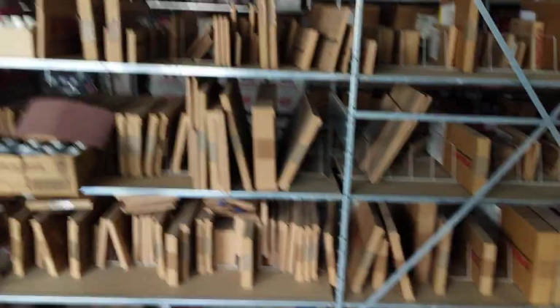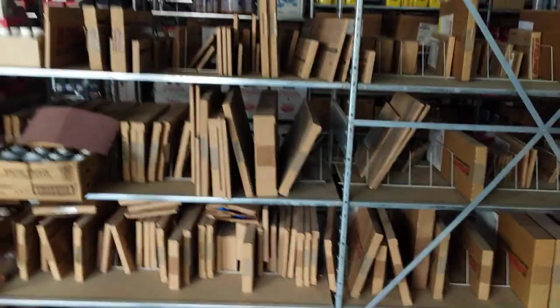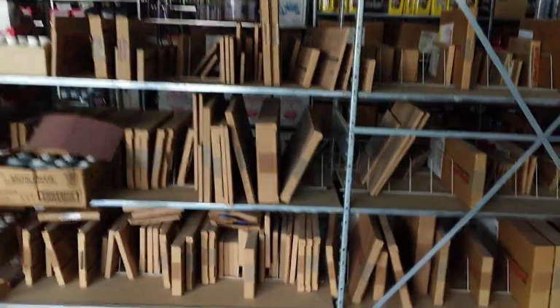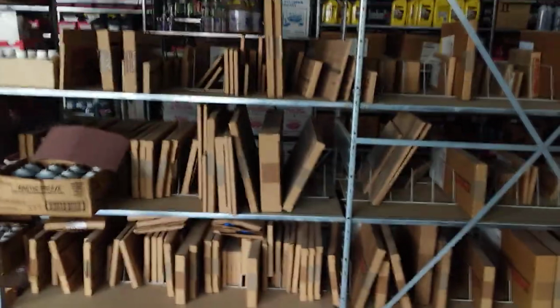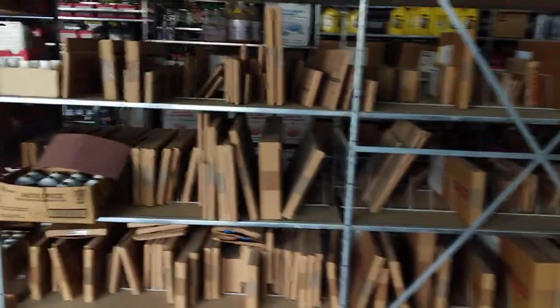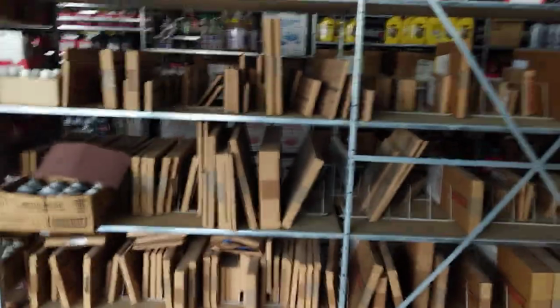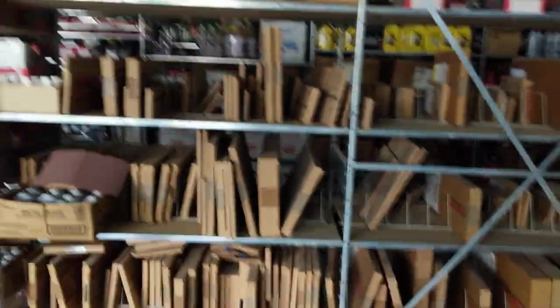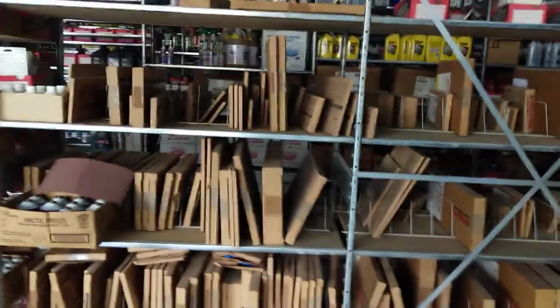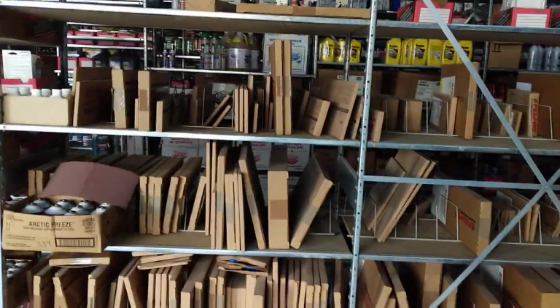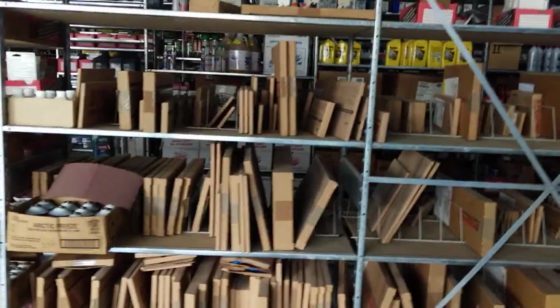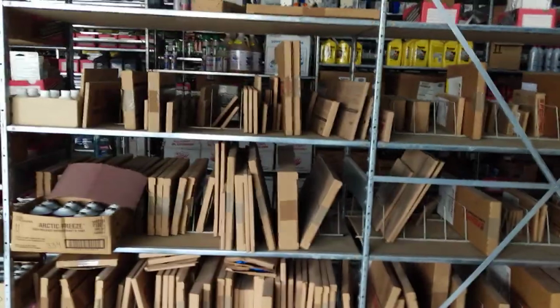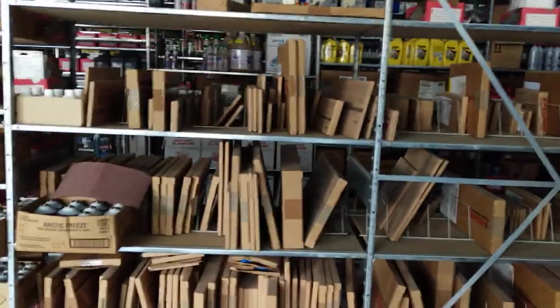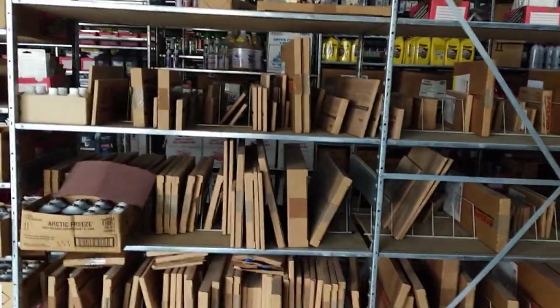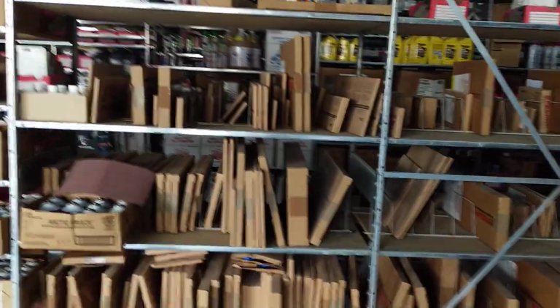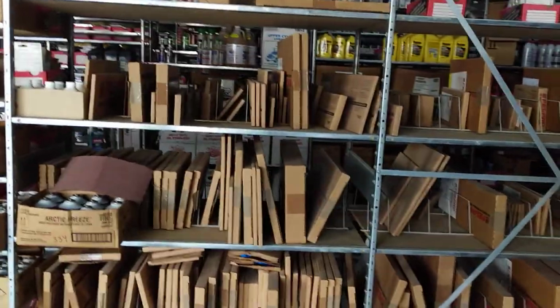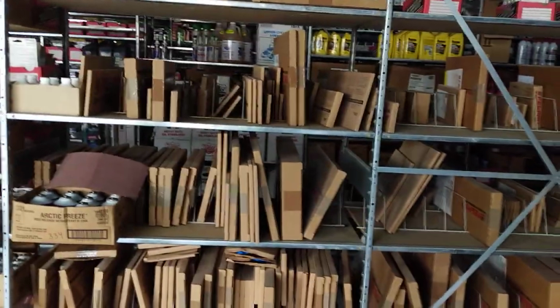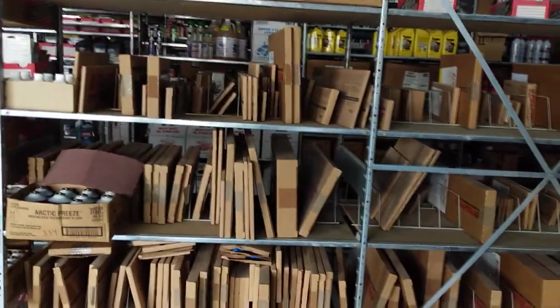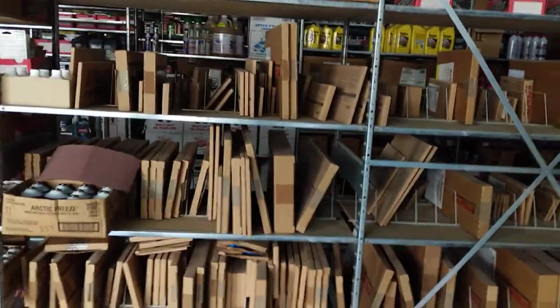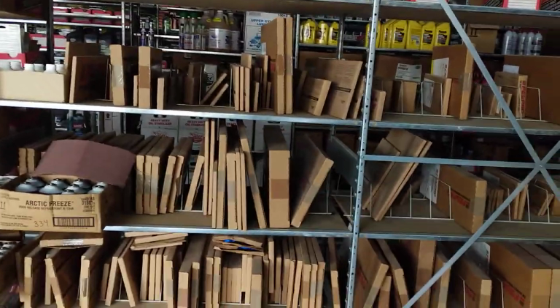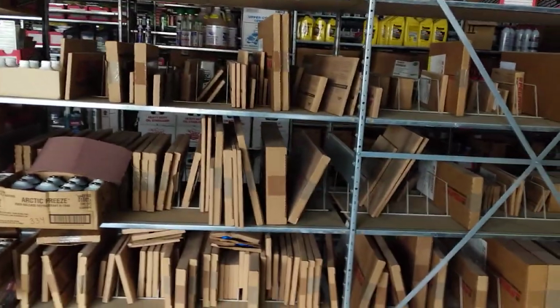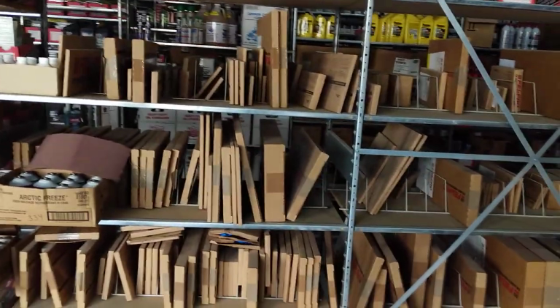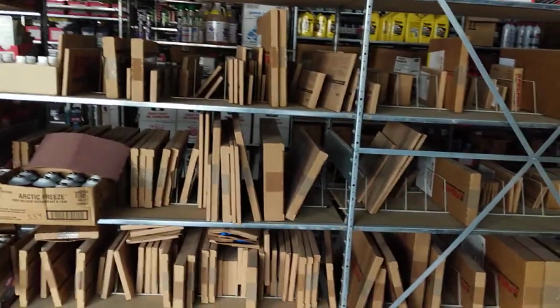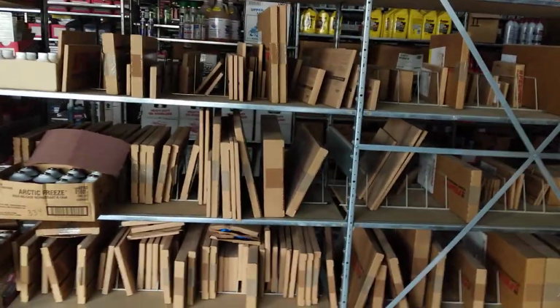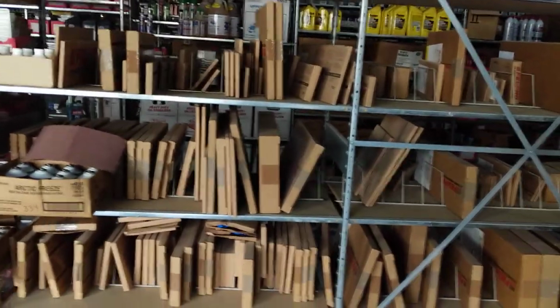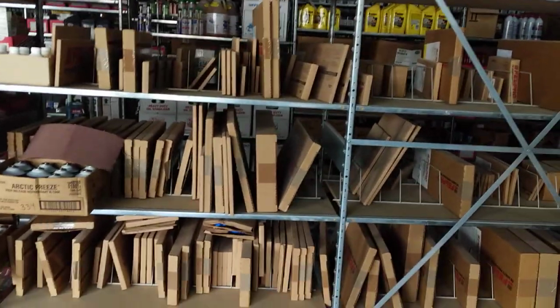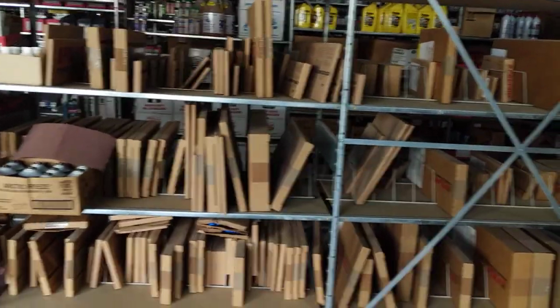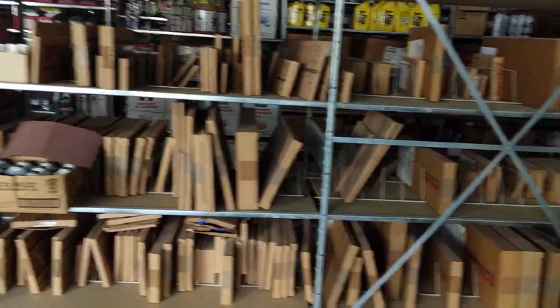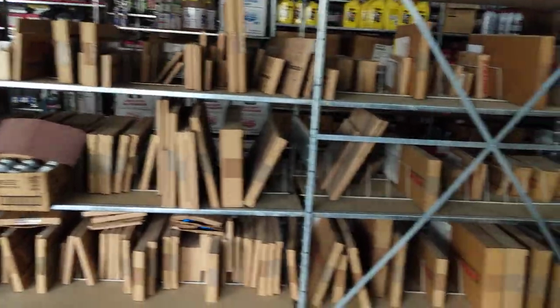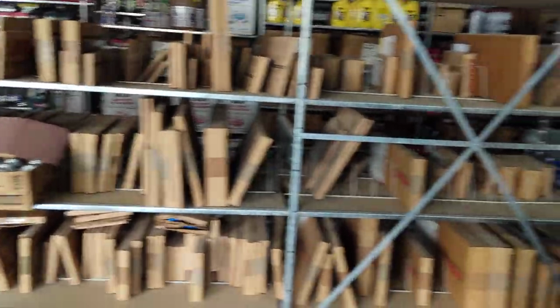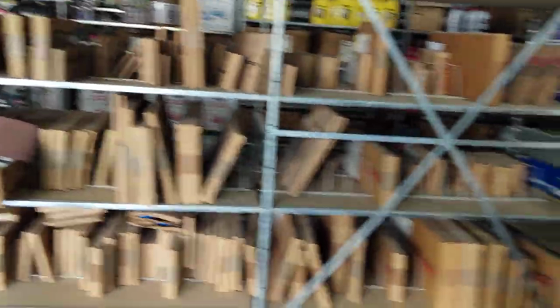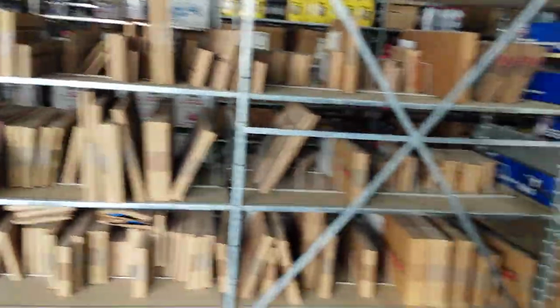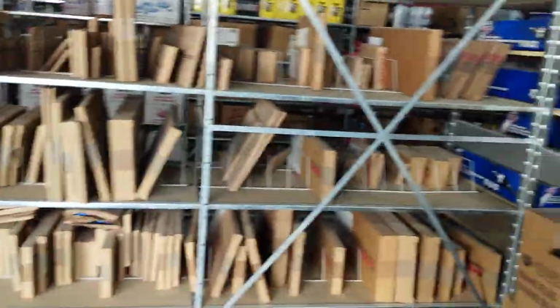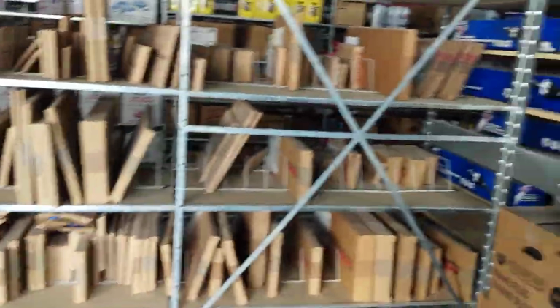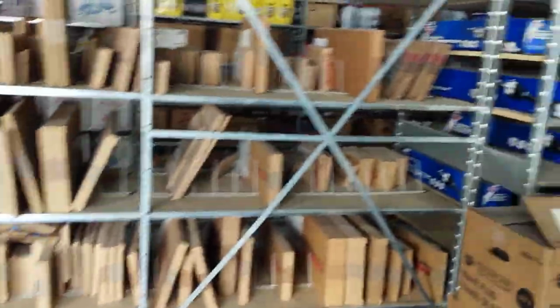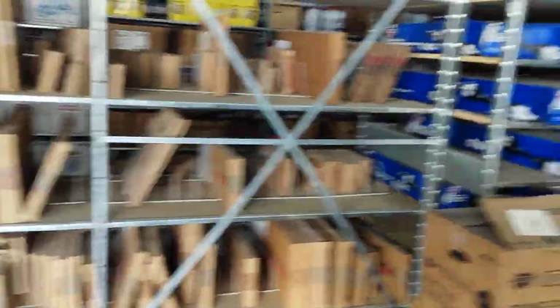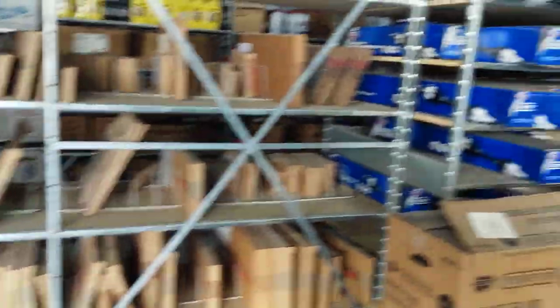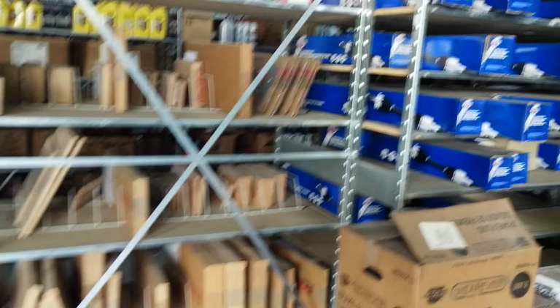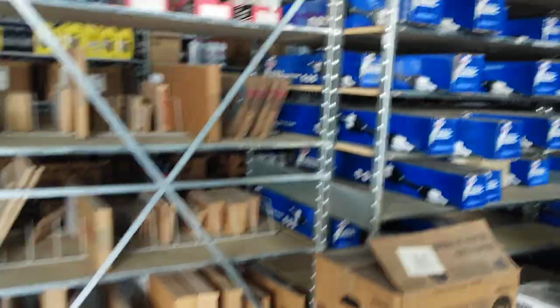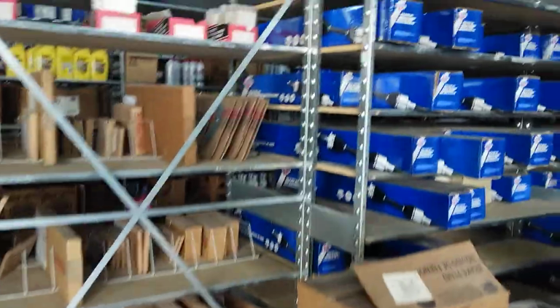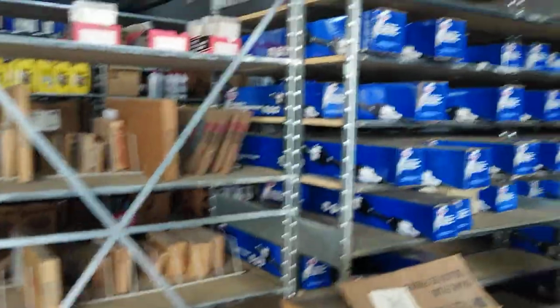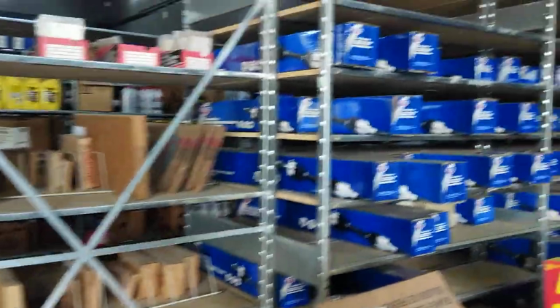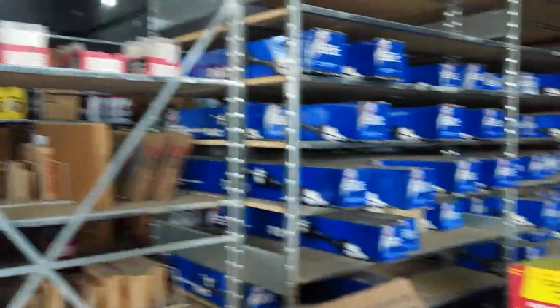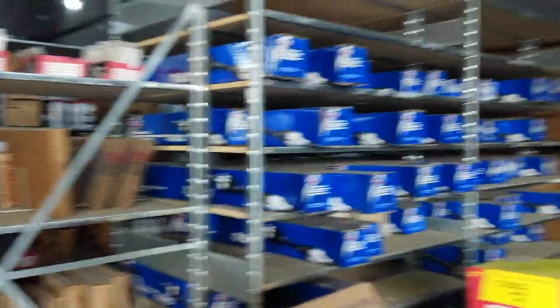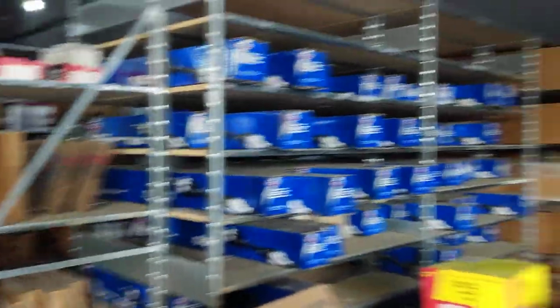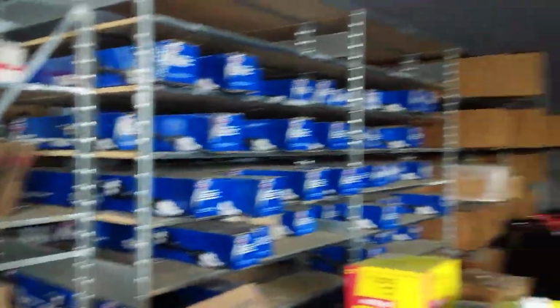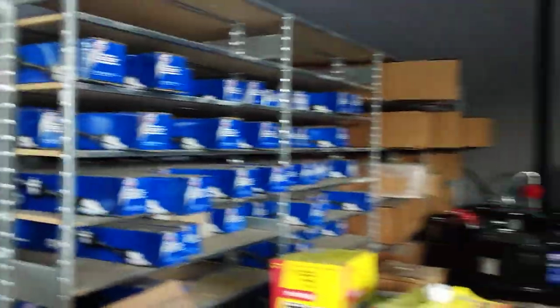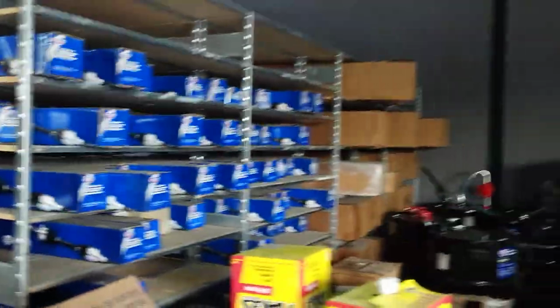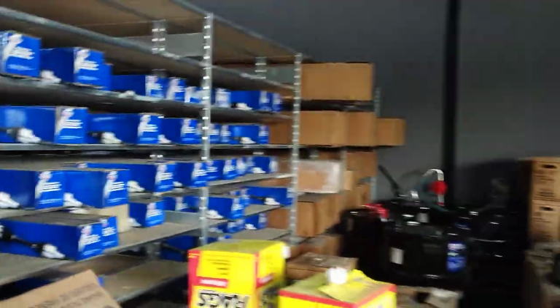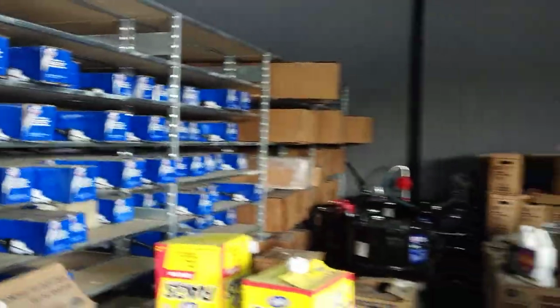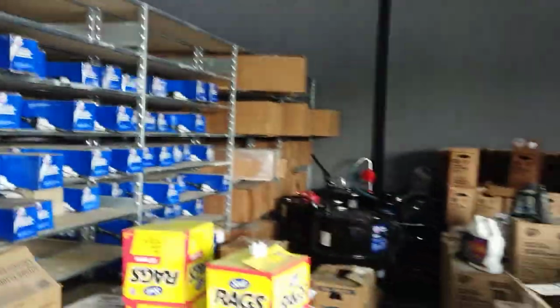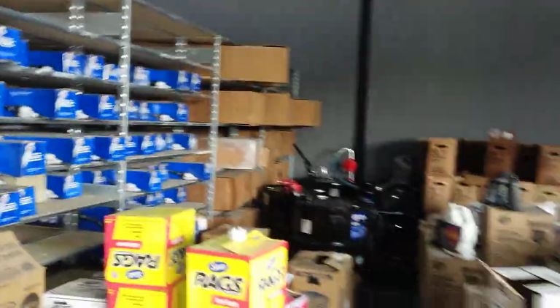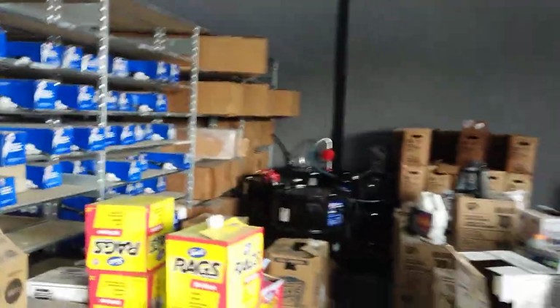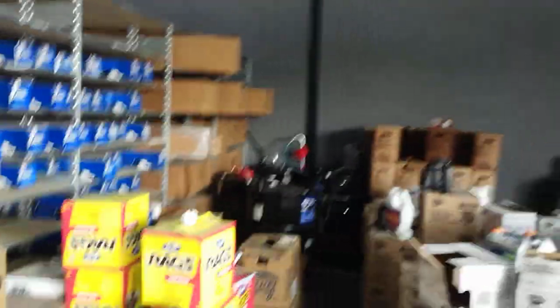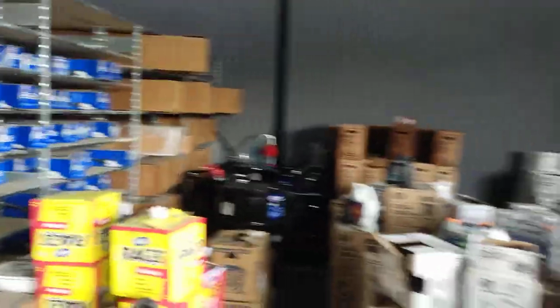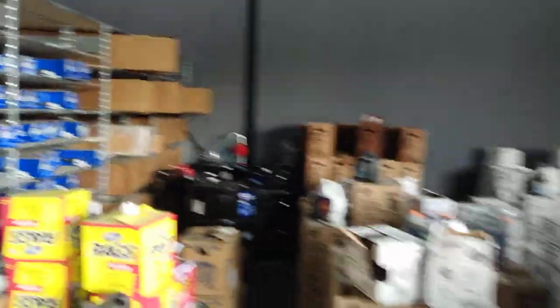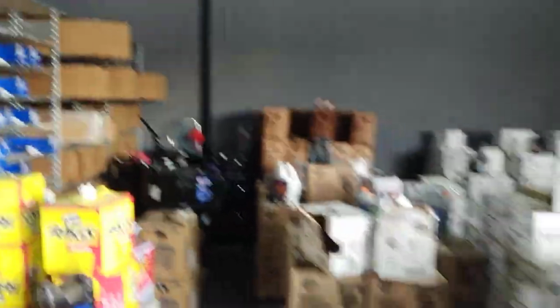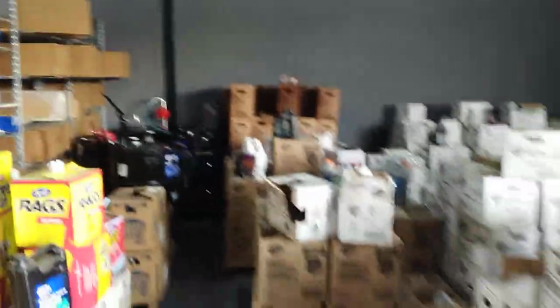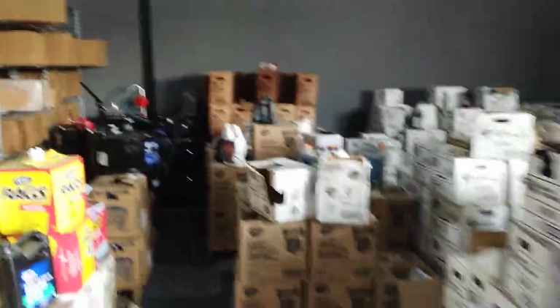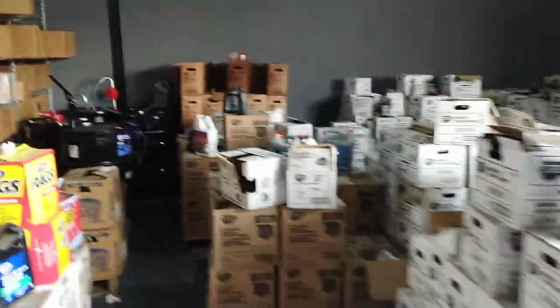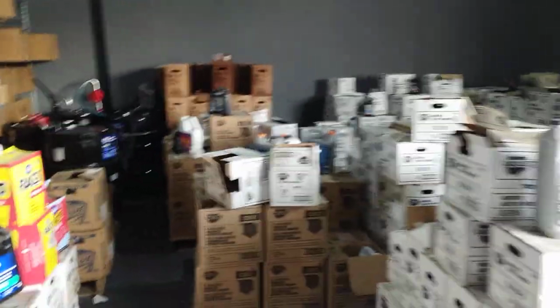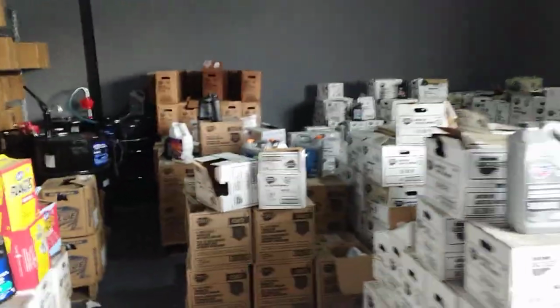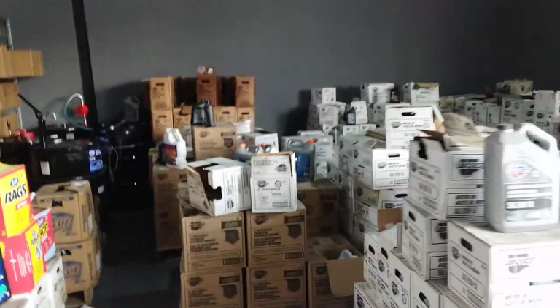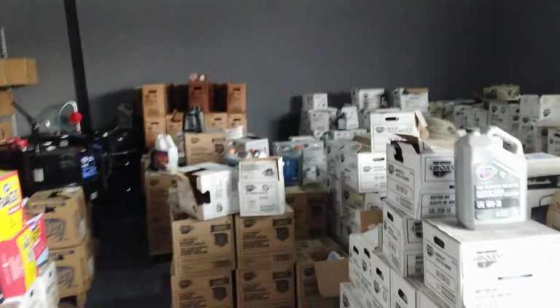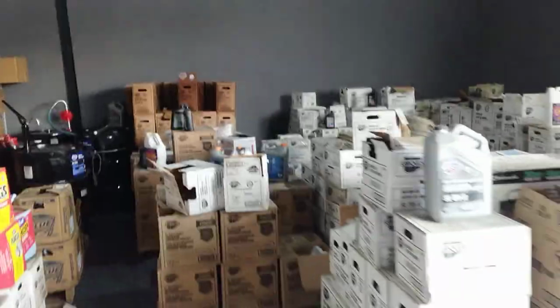These are all engine gaskets, valve cover gaskets, and head gaskets. And last but not least, our full range of oils.